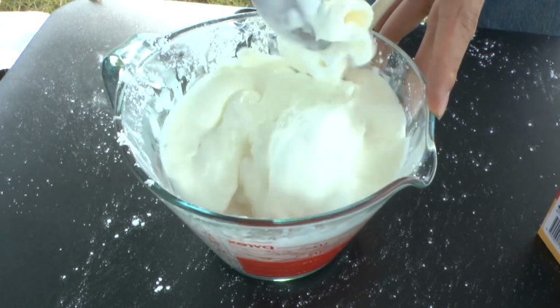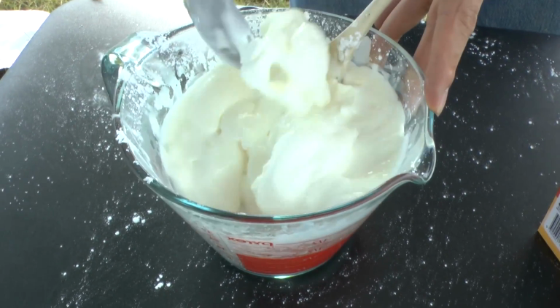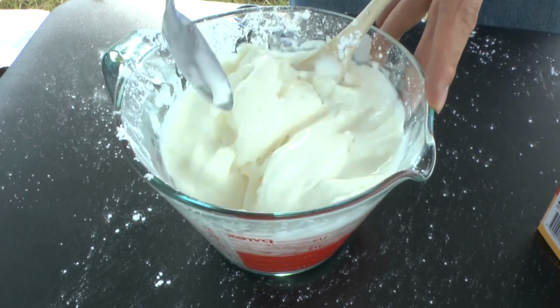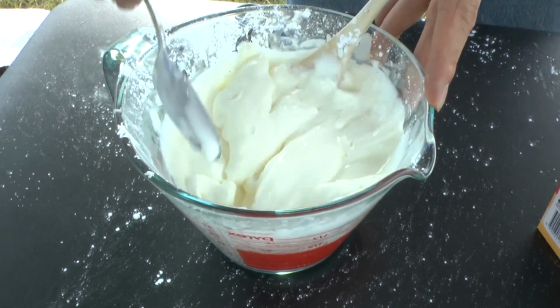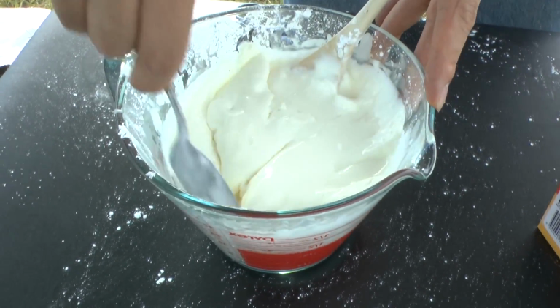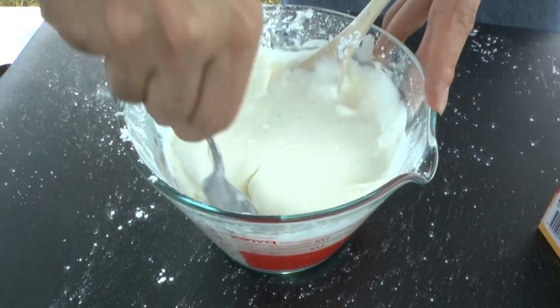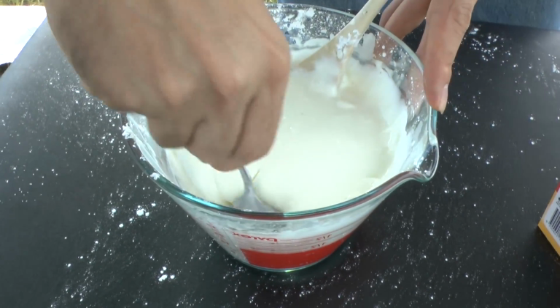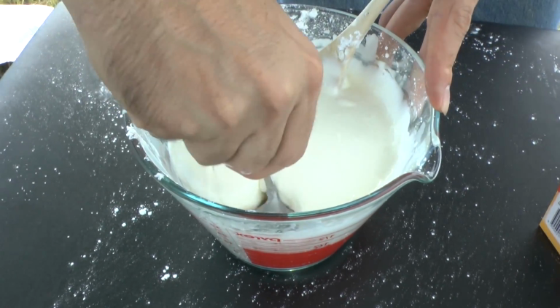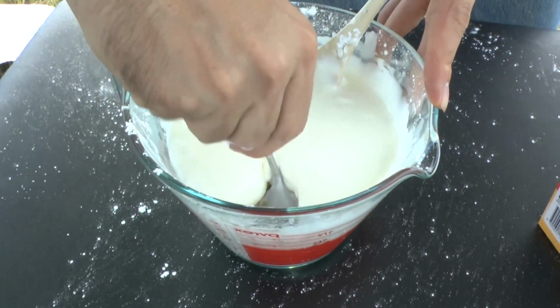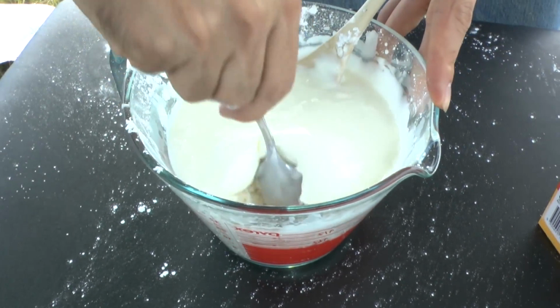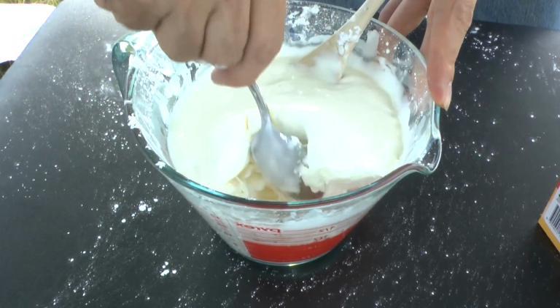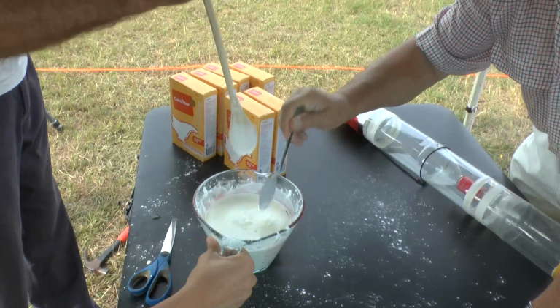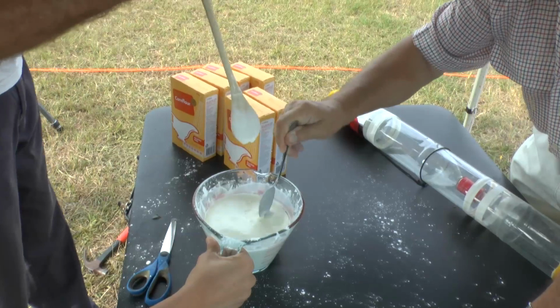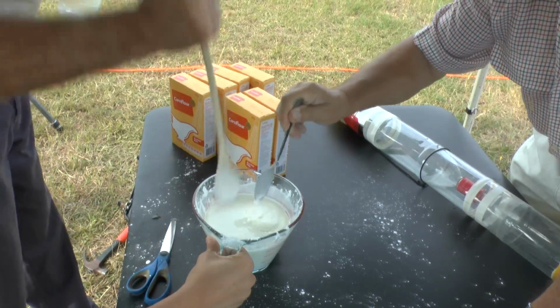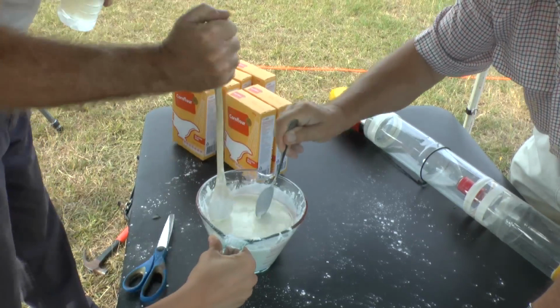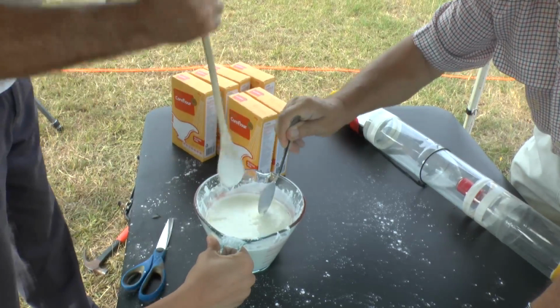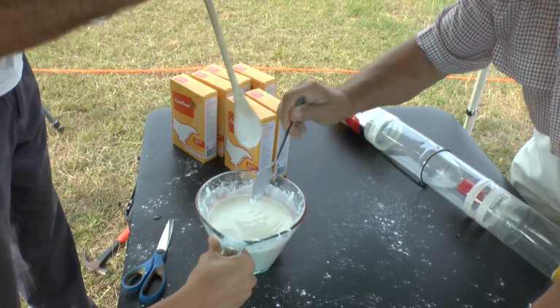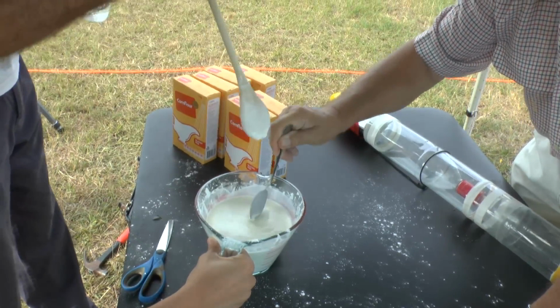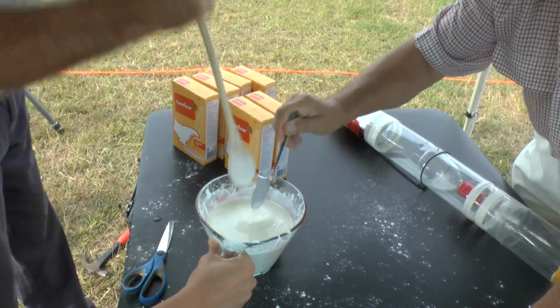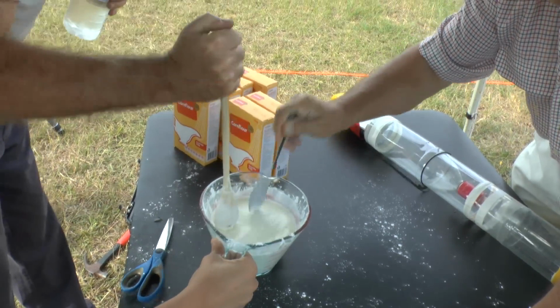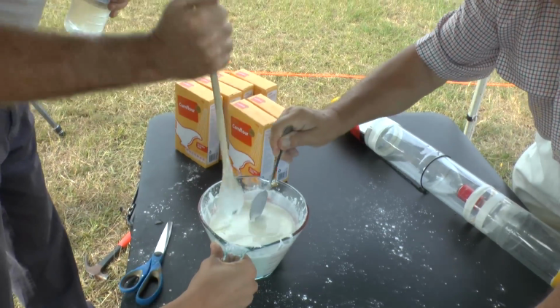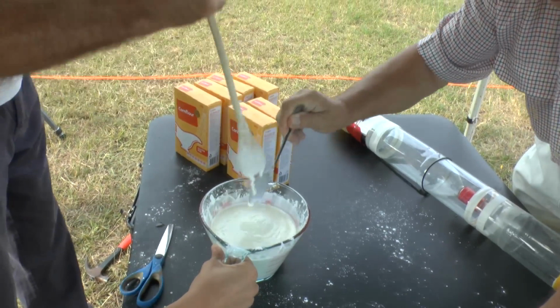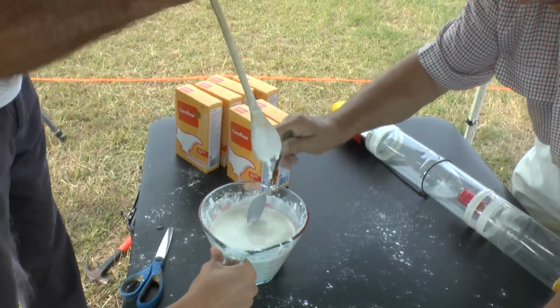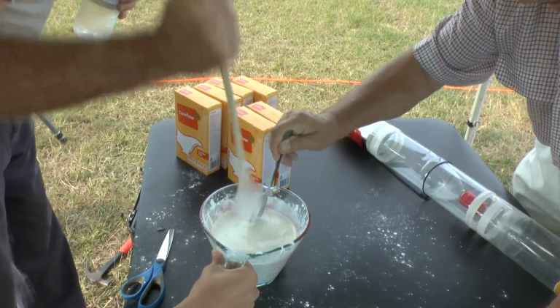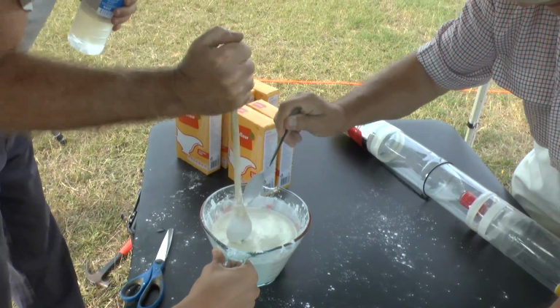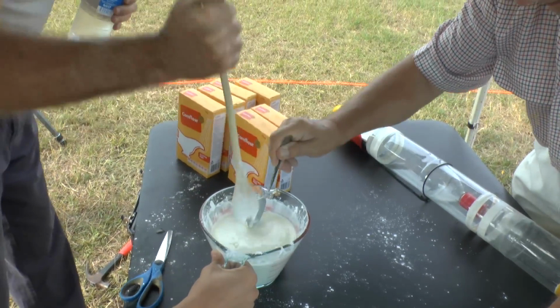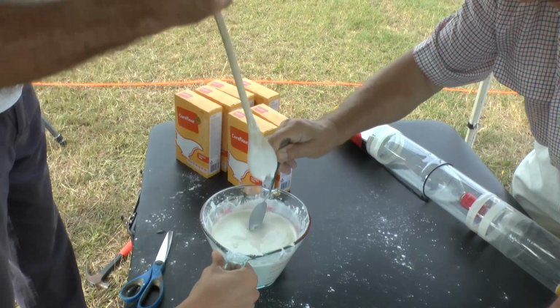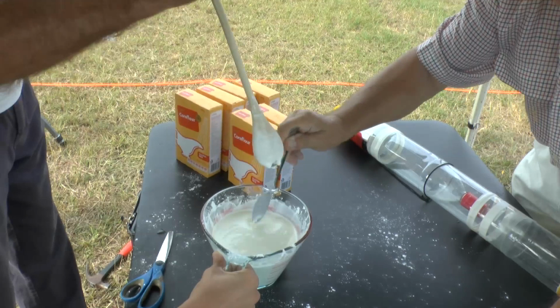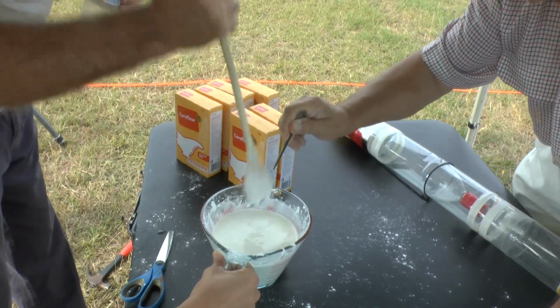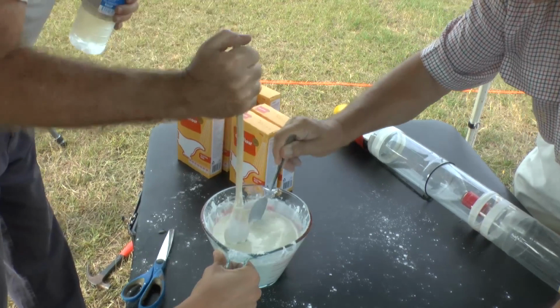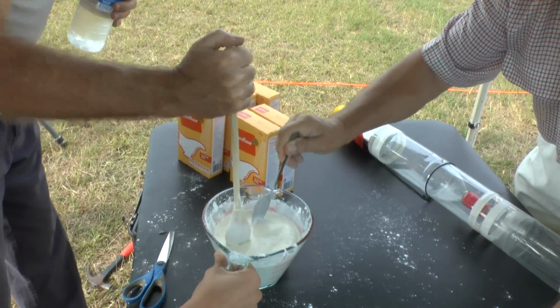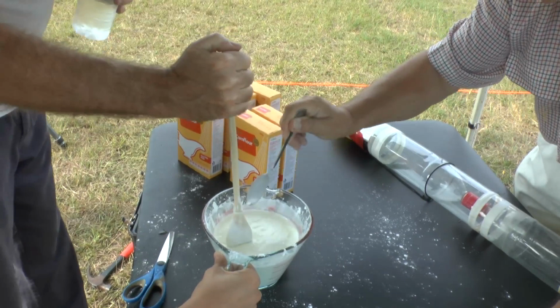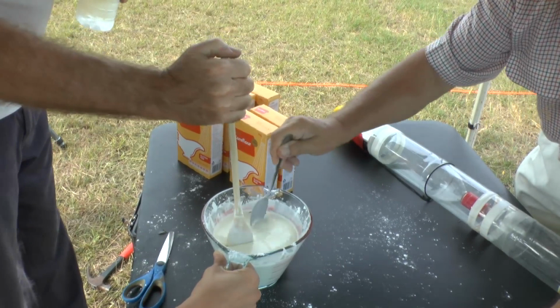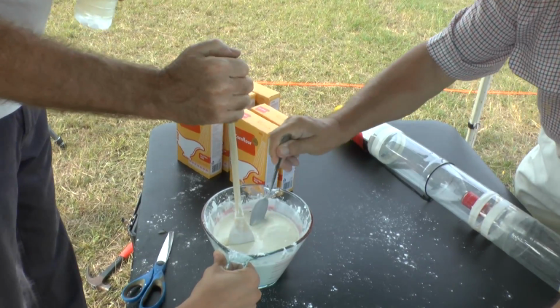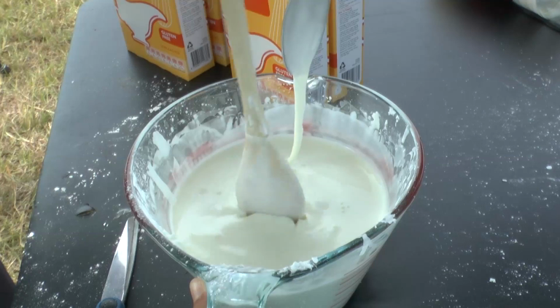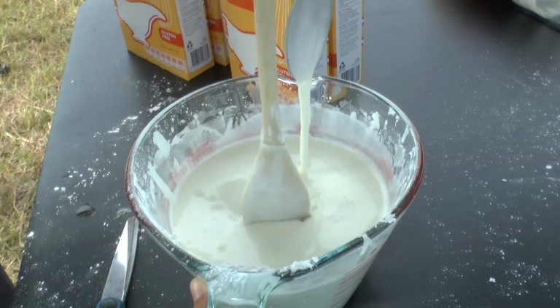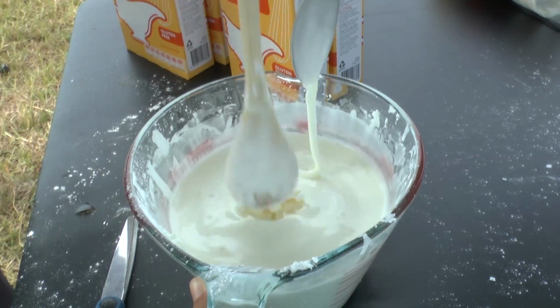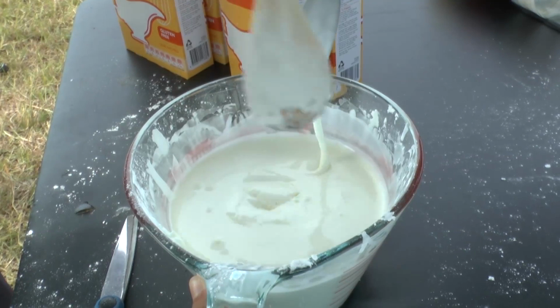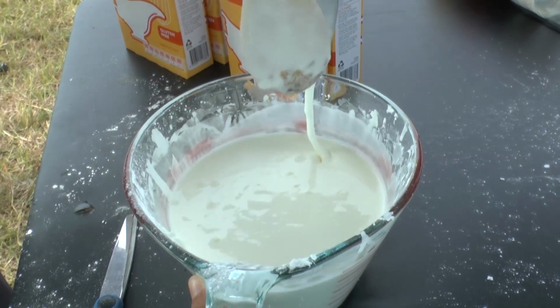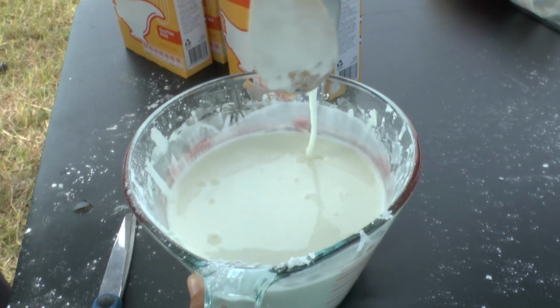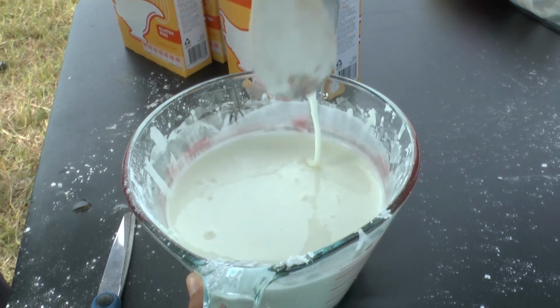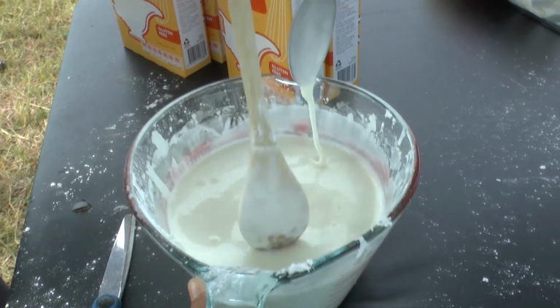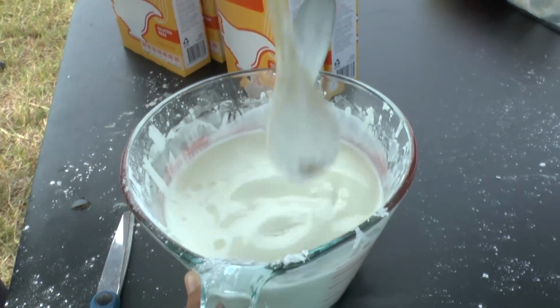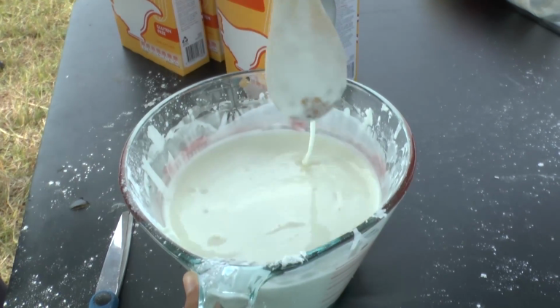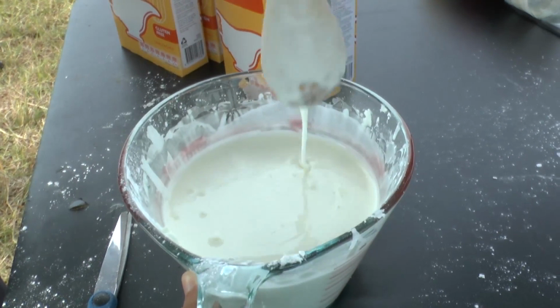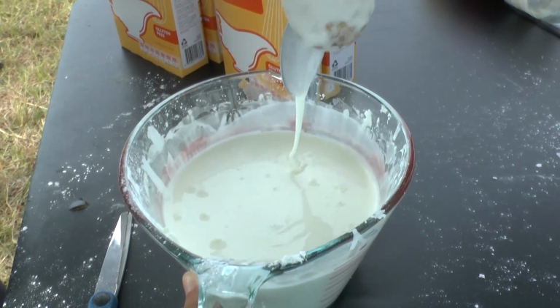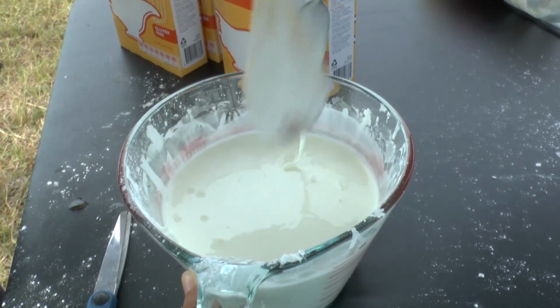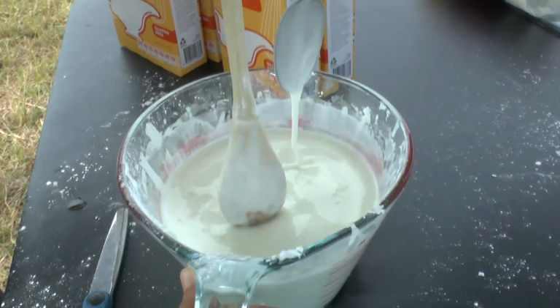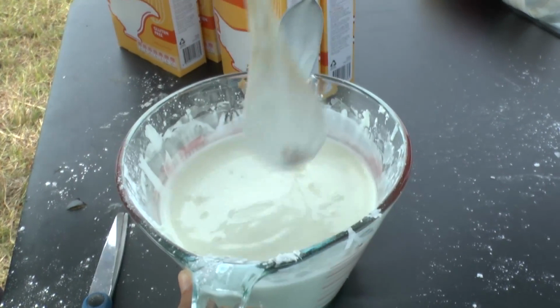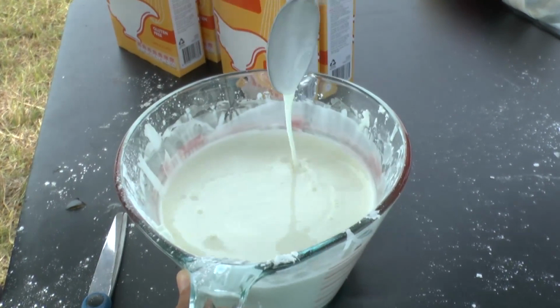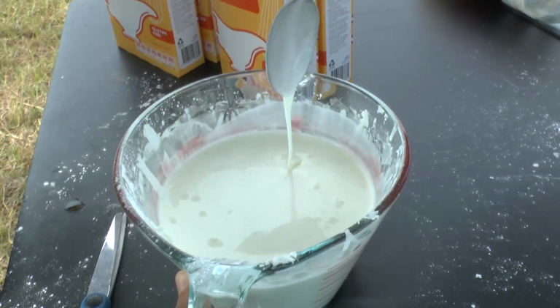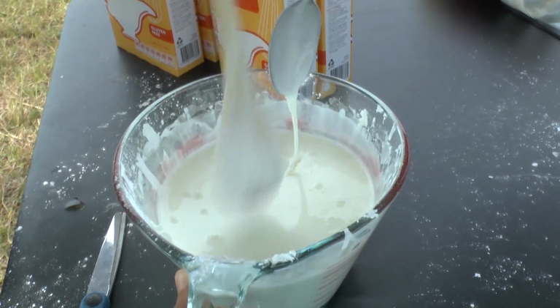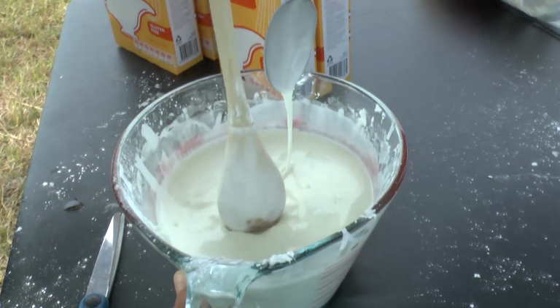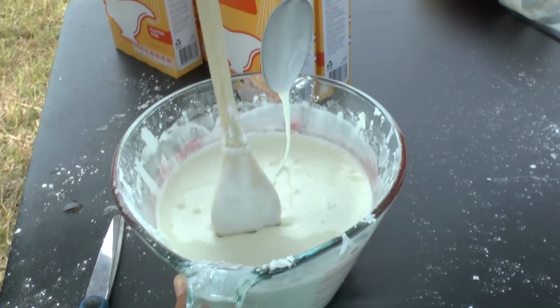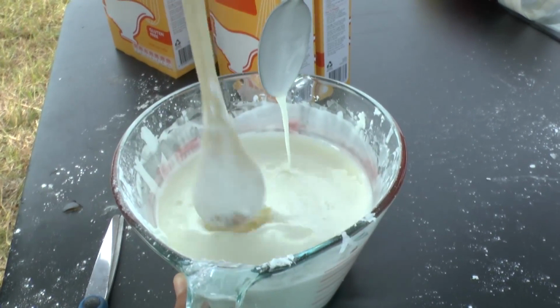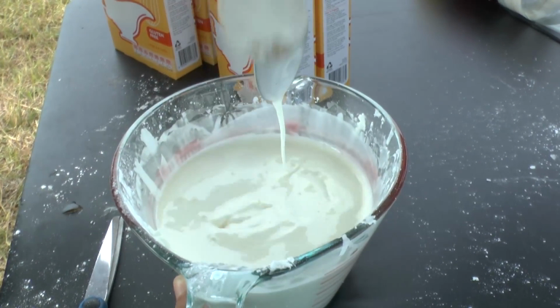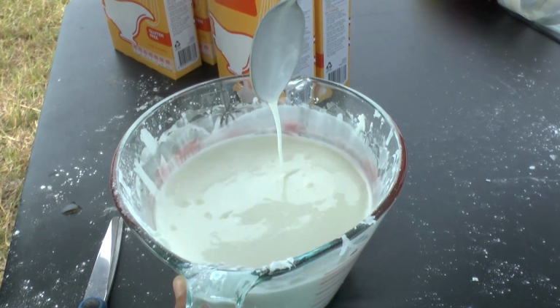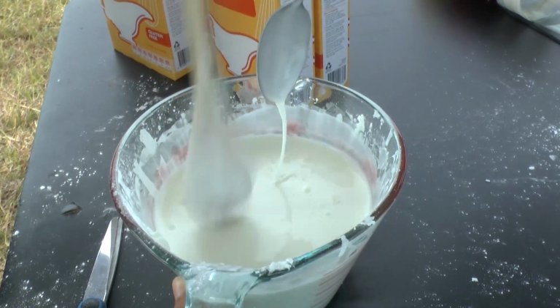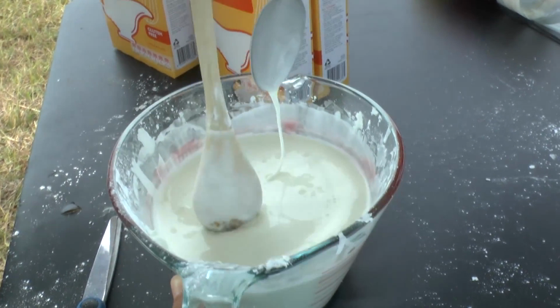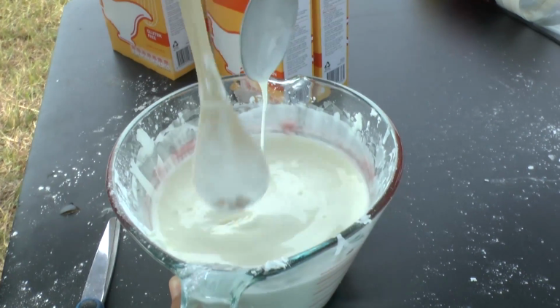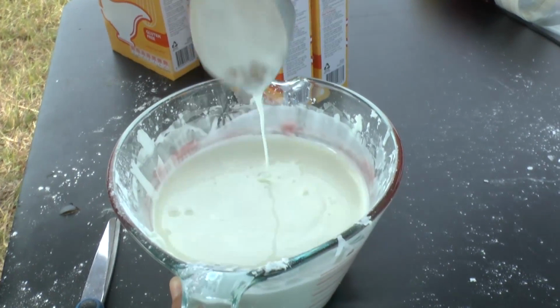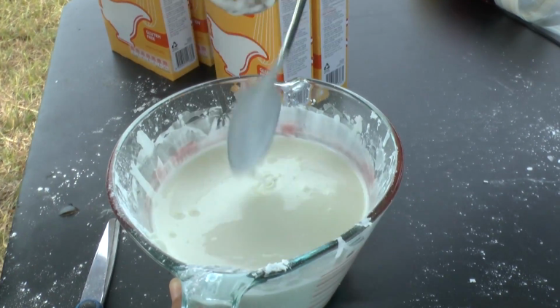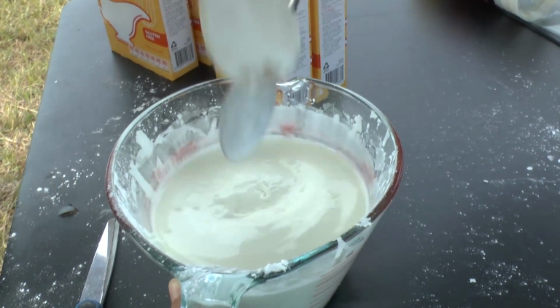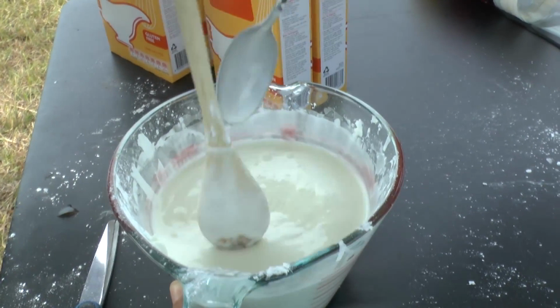Here is a good example of it. So if you hit it really hard it resists, but if you press slowly it allows the spoon to sink in.